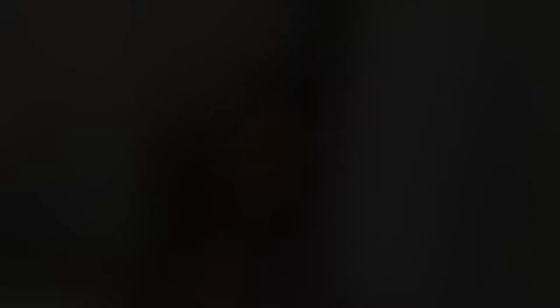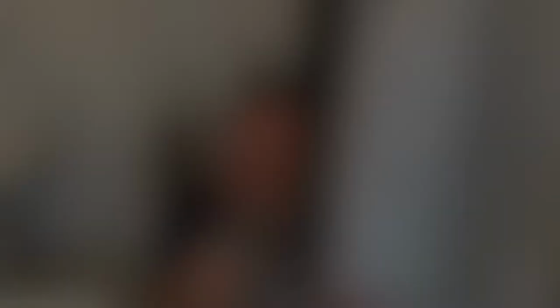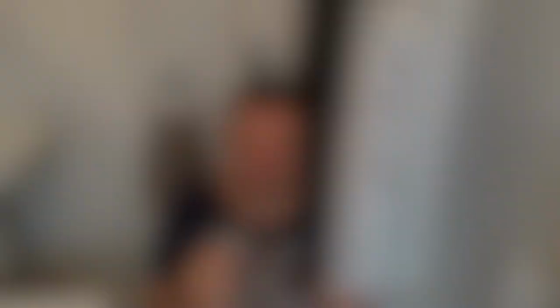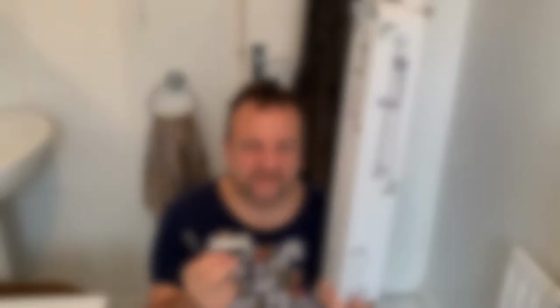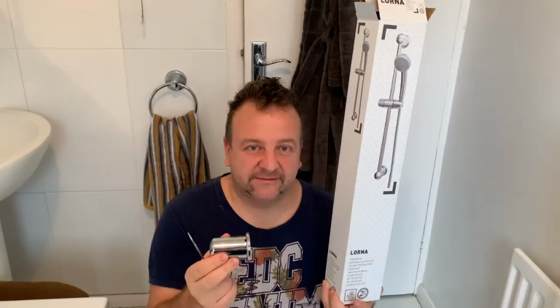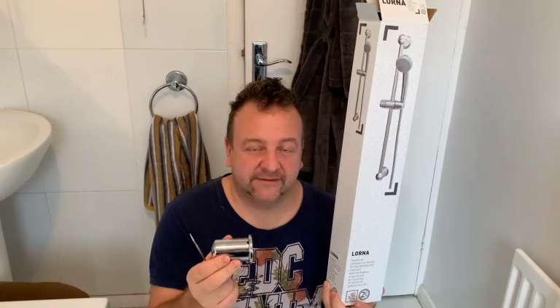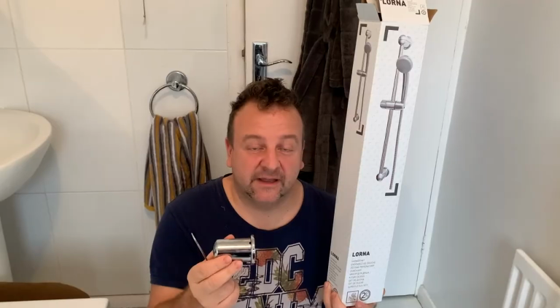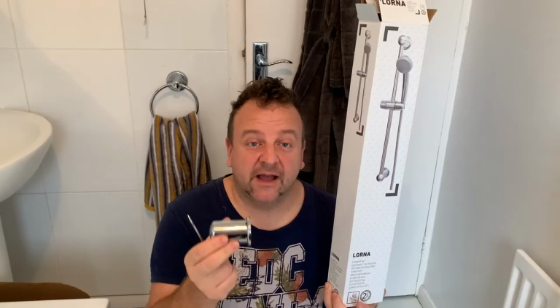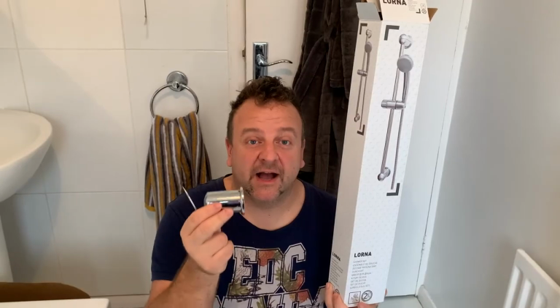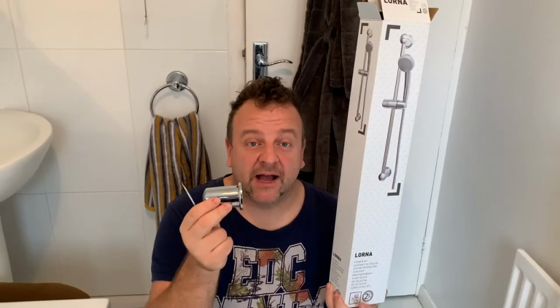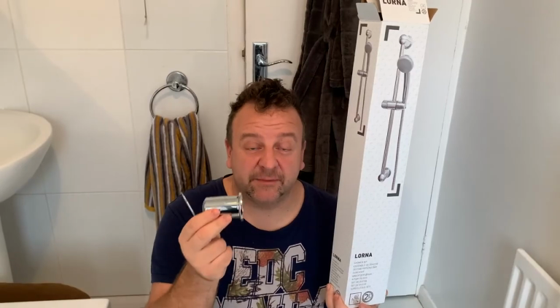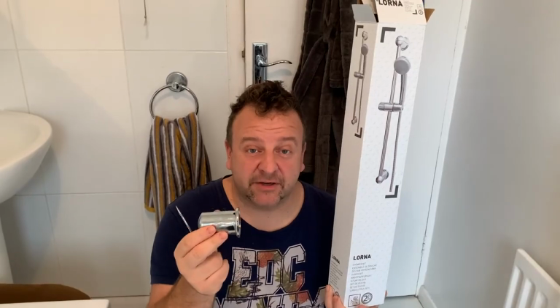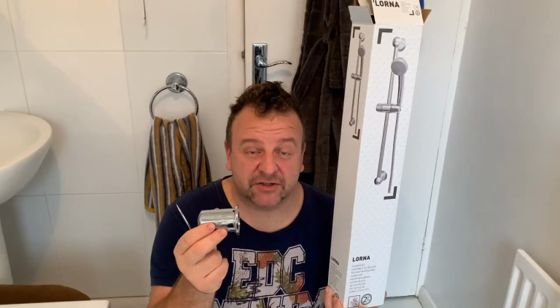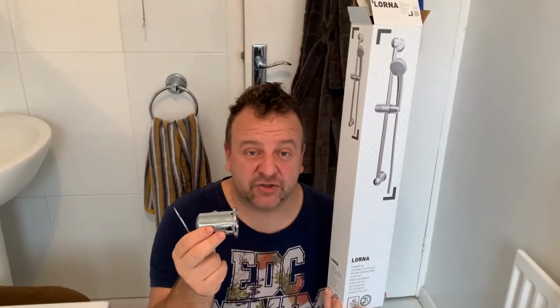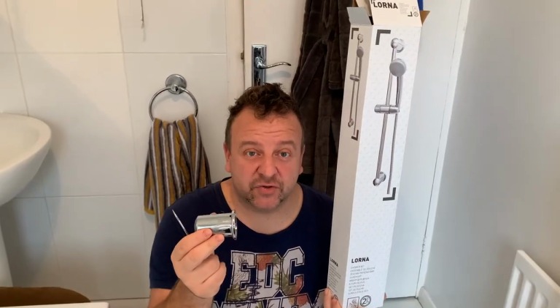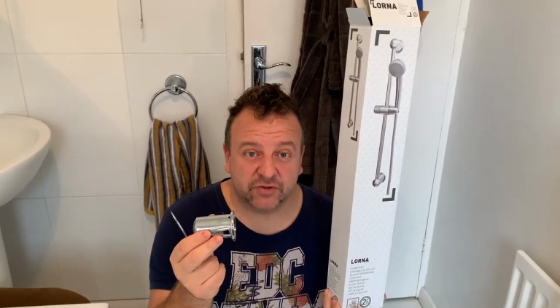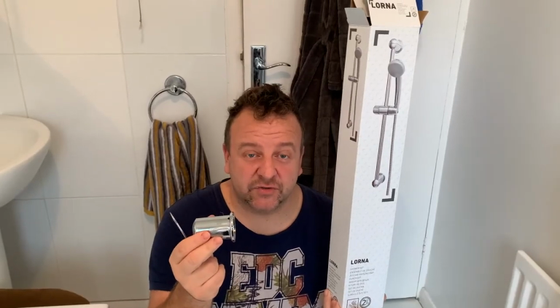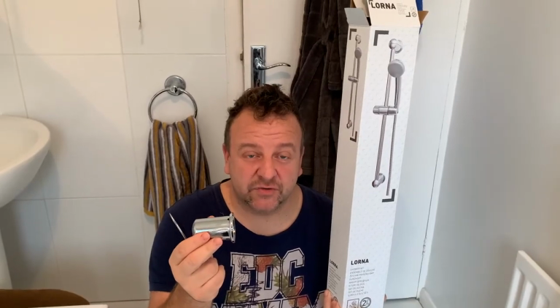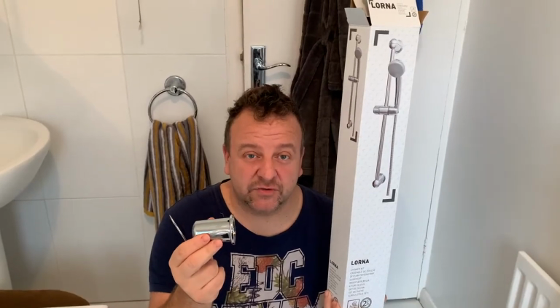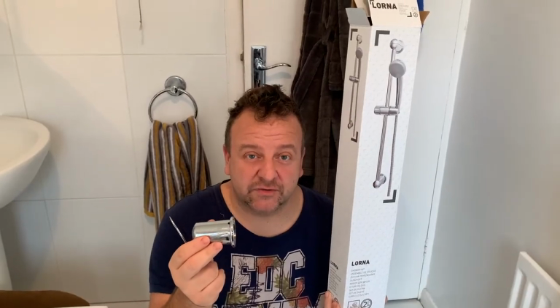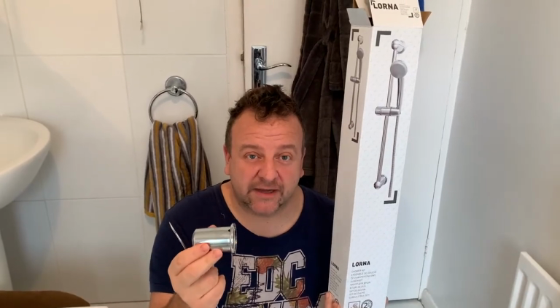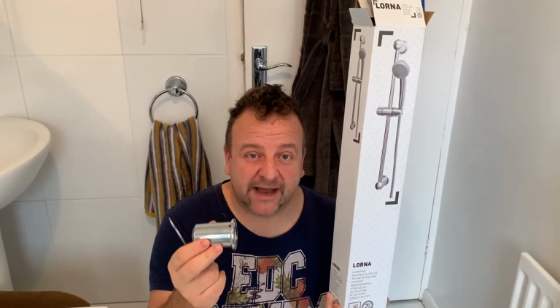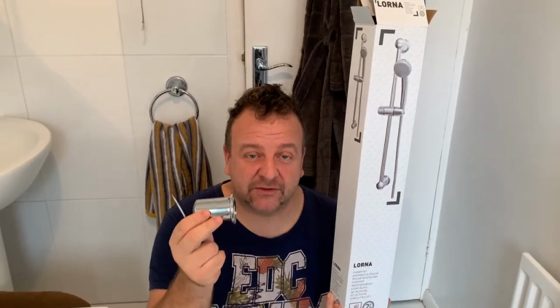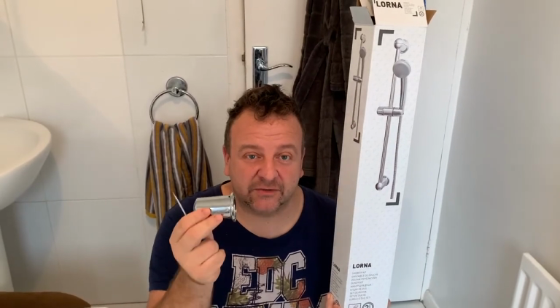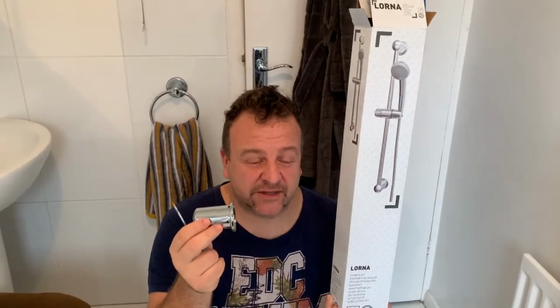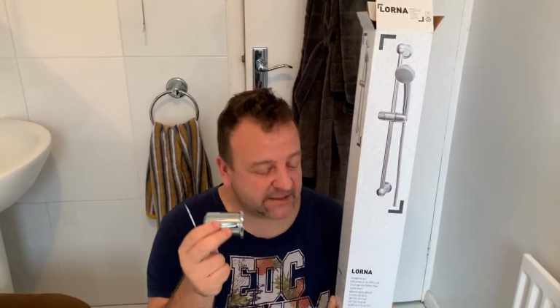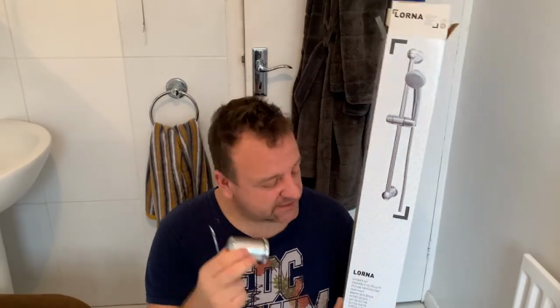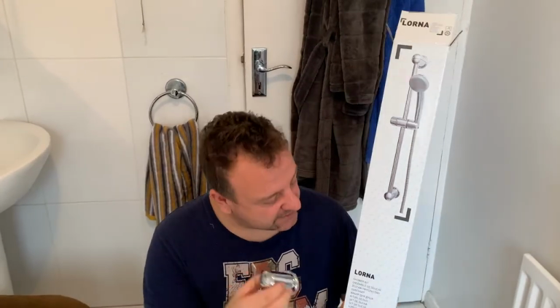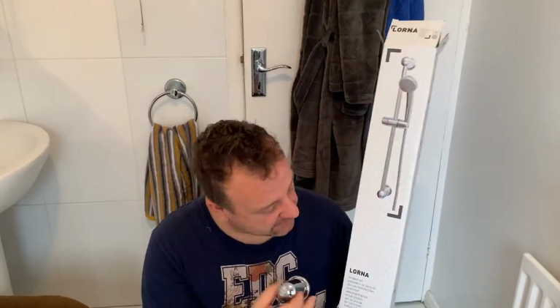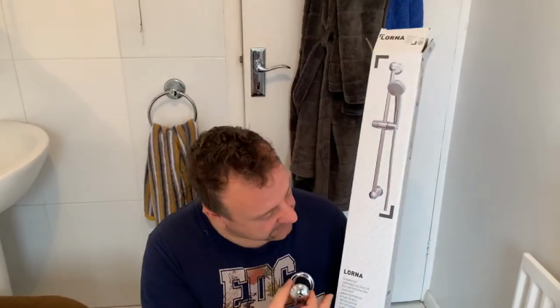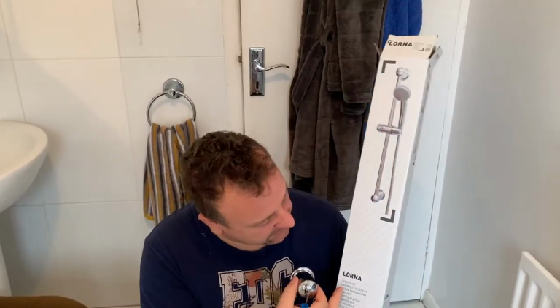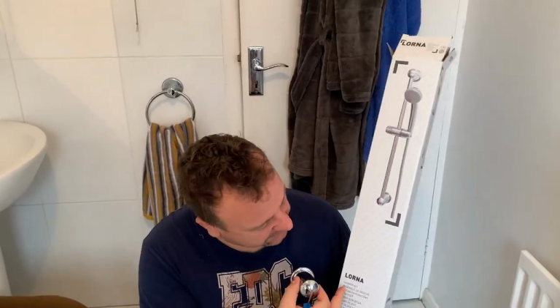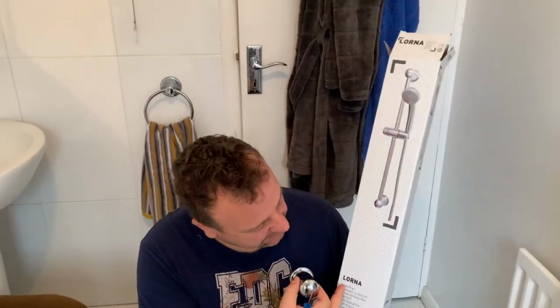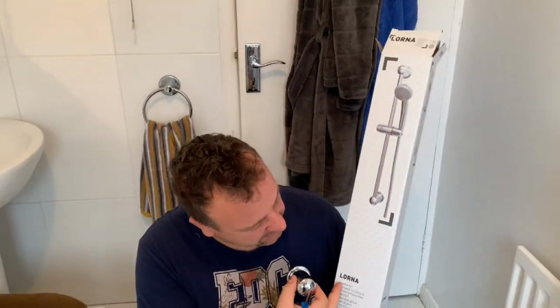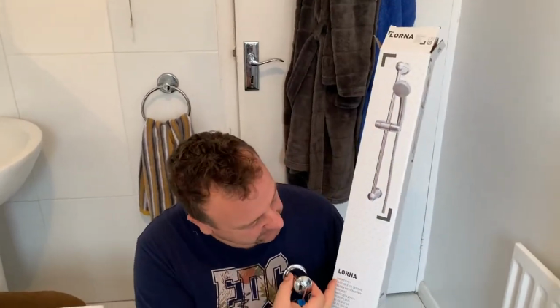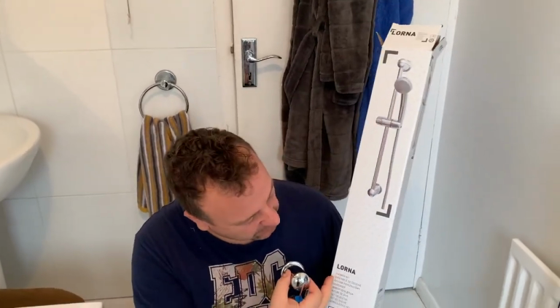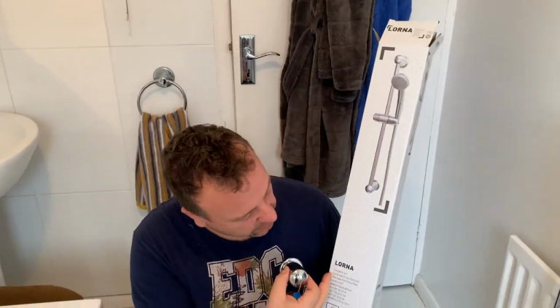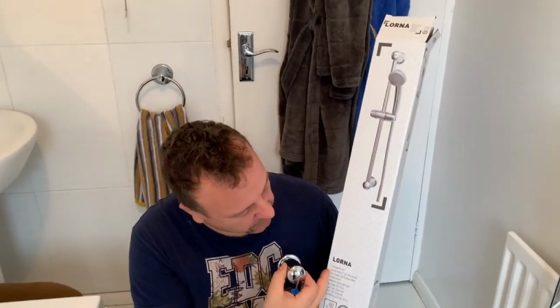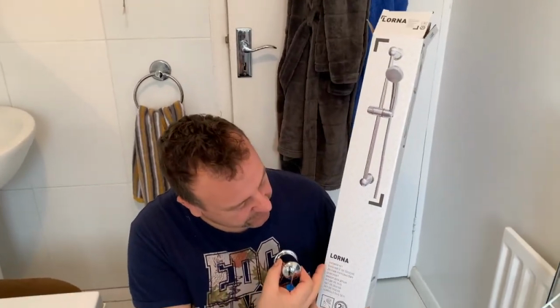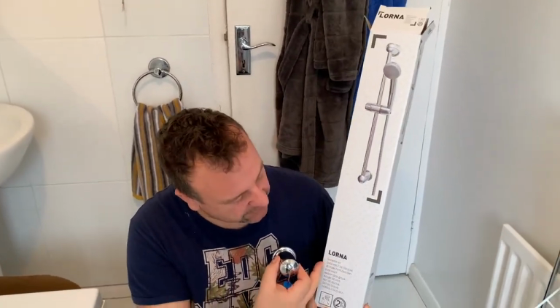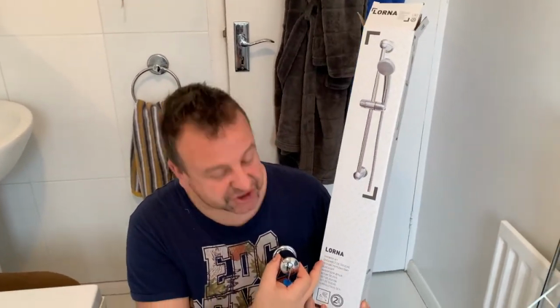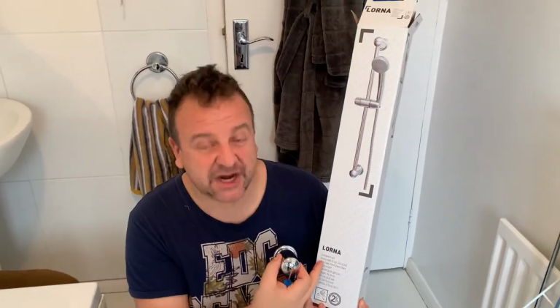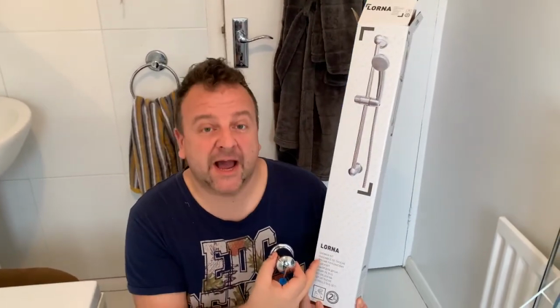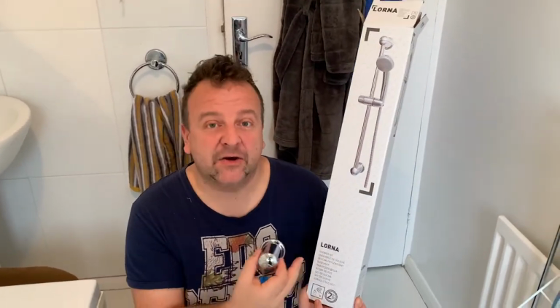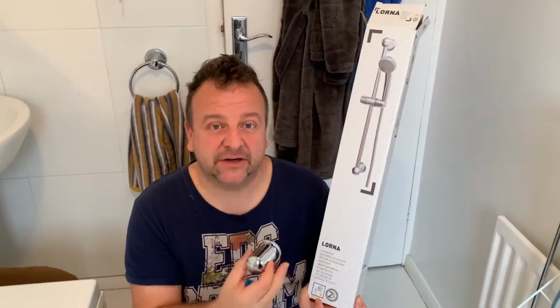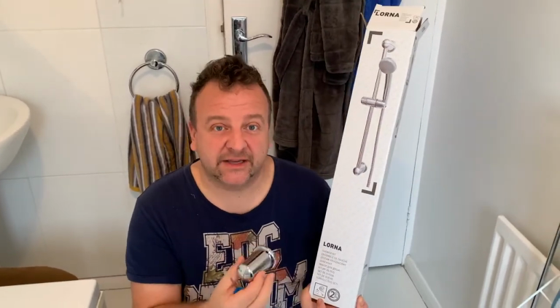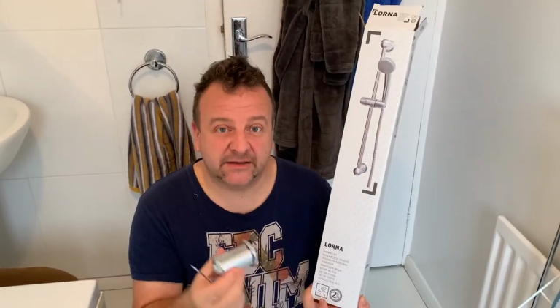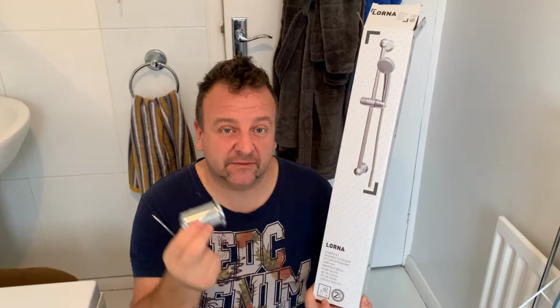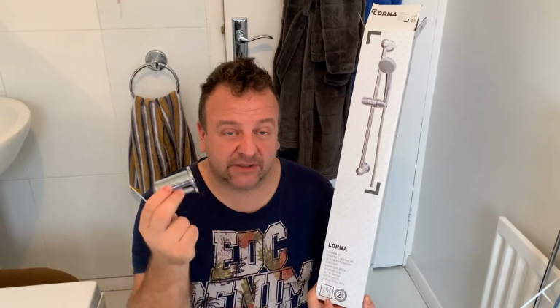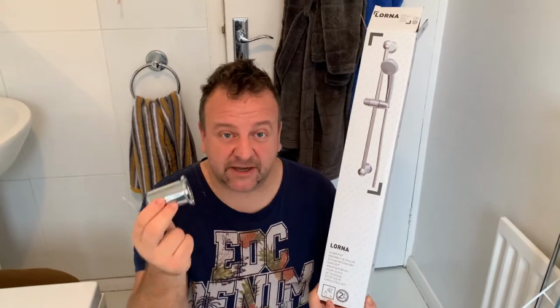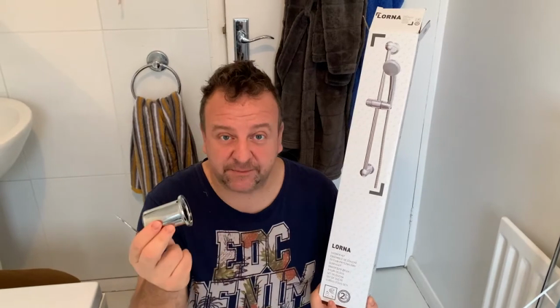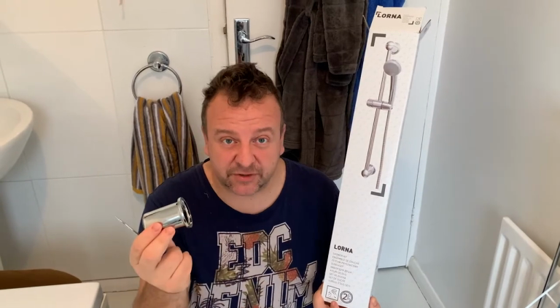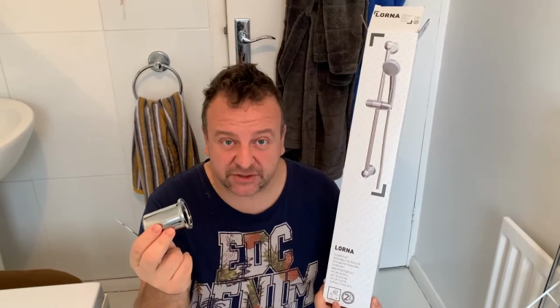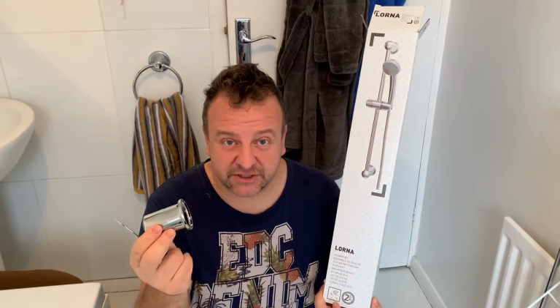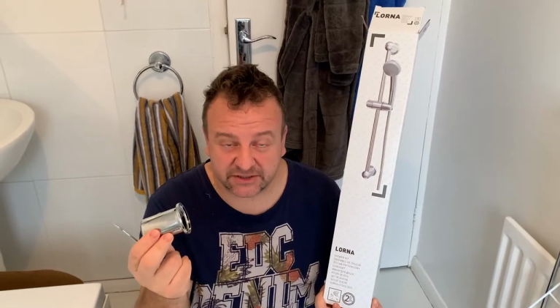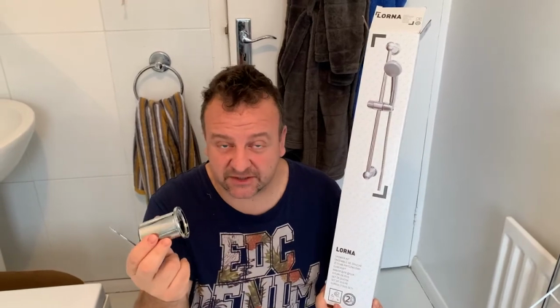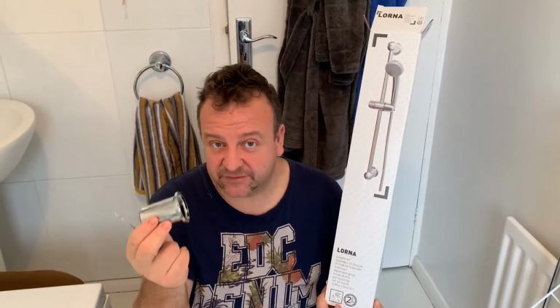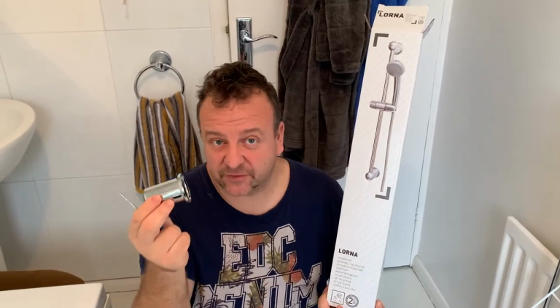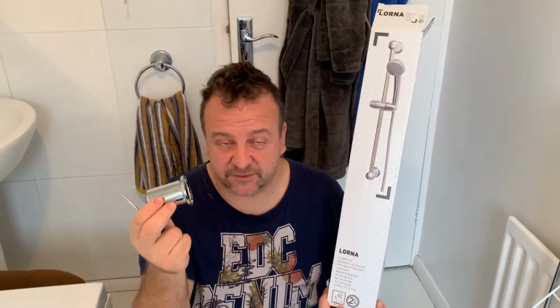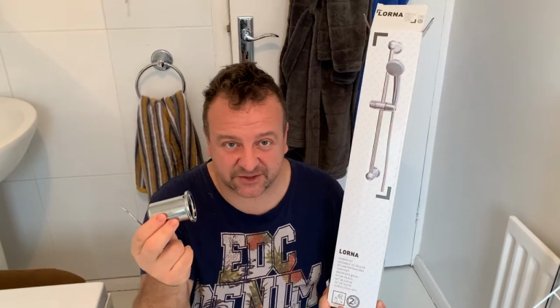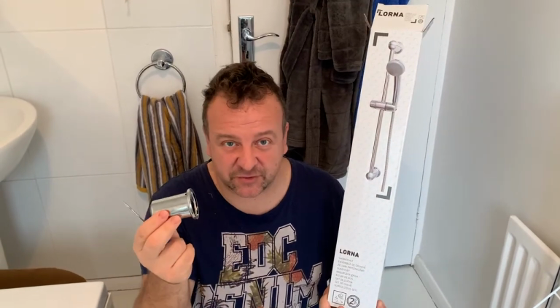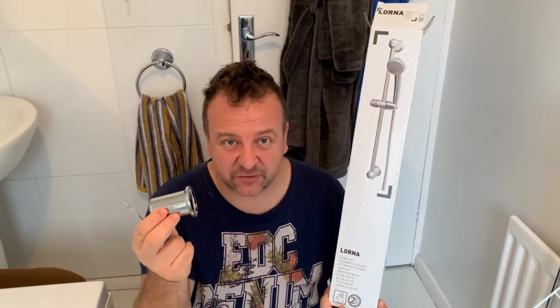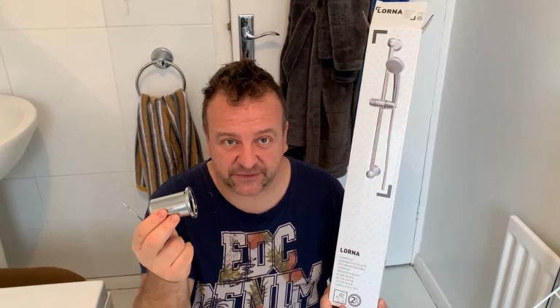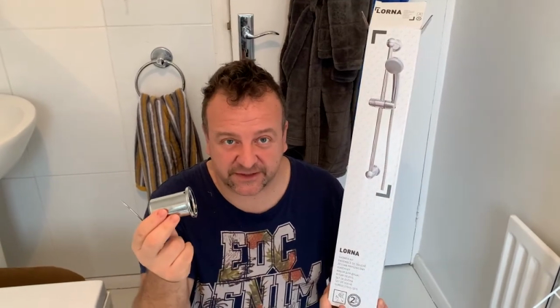I'm going to show you how to install the Lorna shower kit that I purchased from Screwfix.